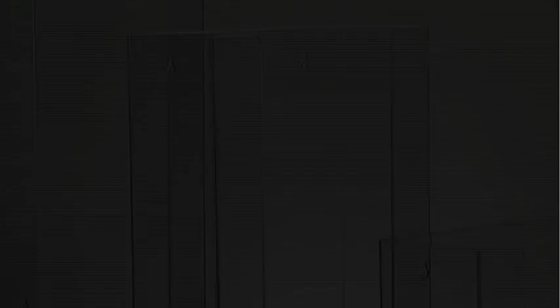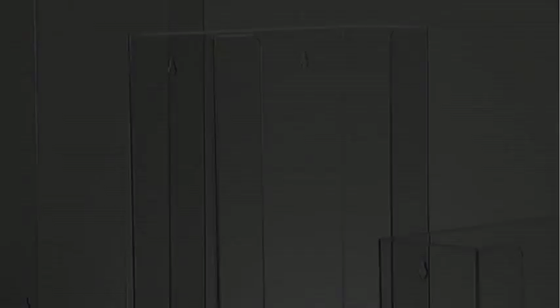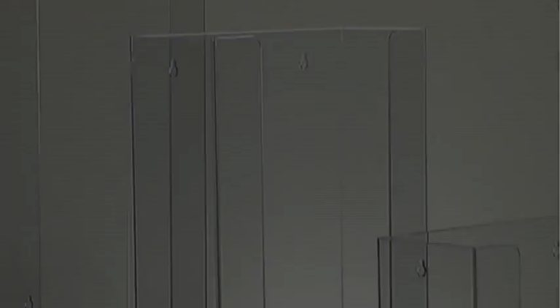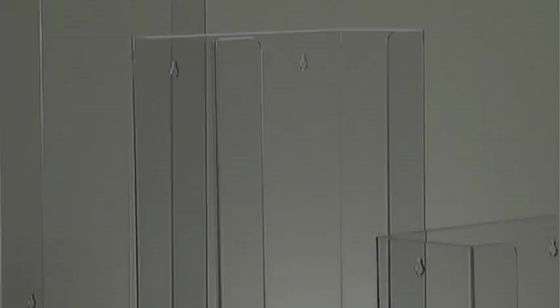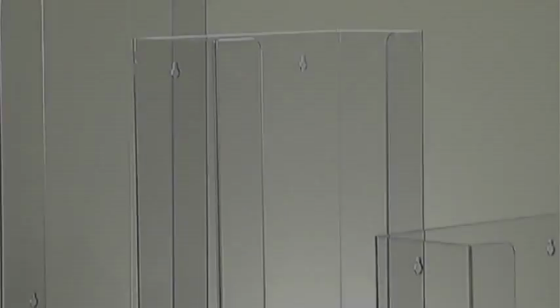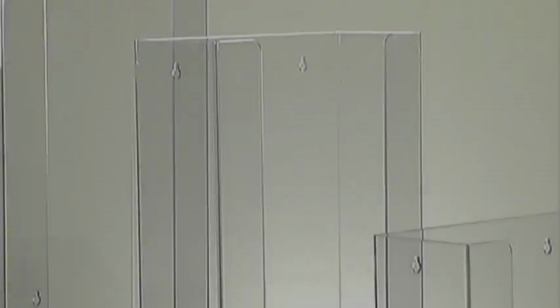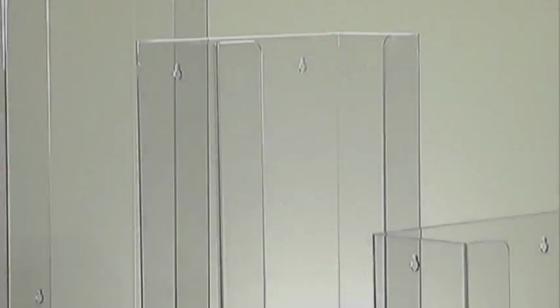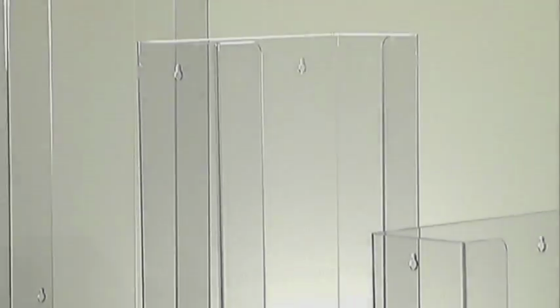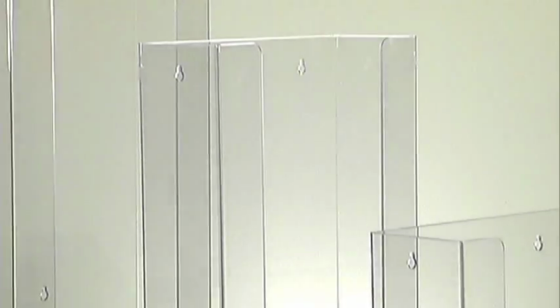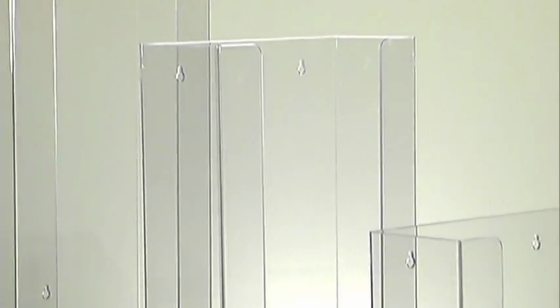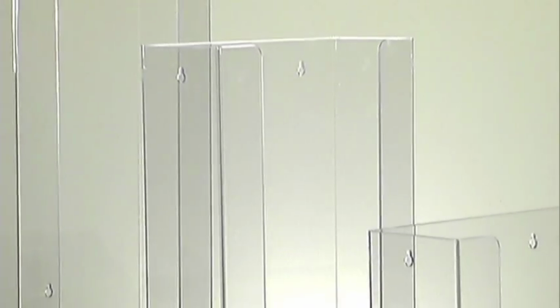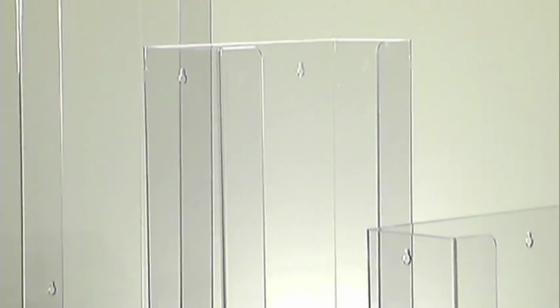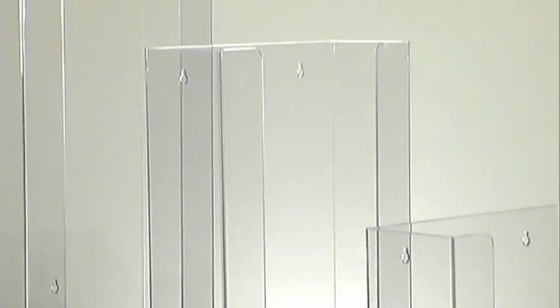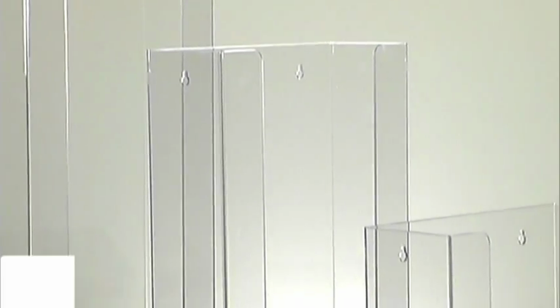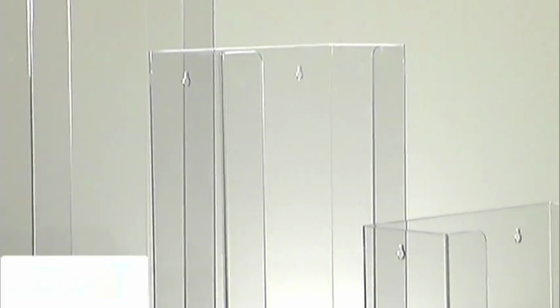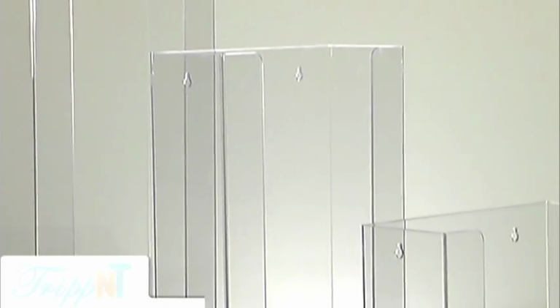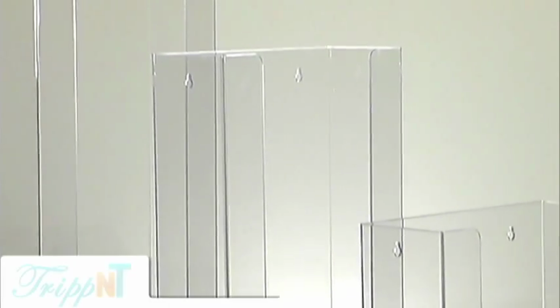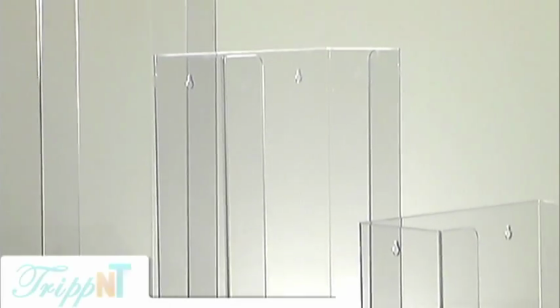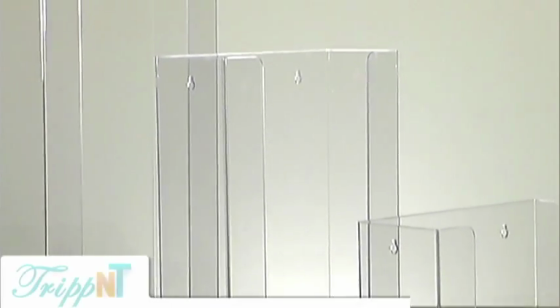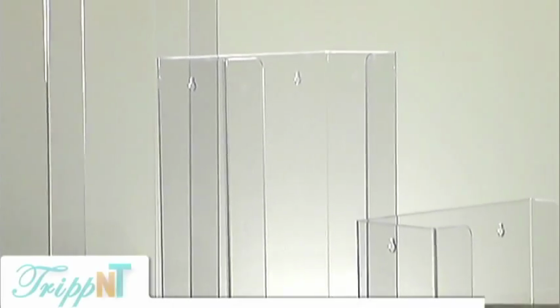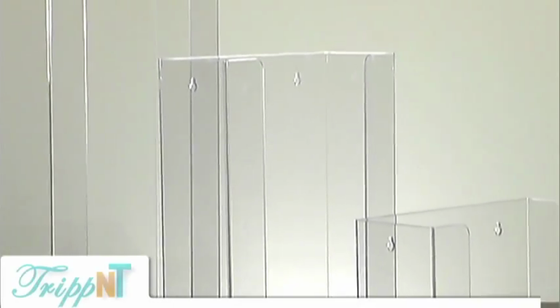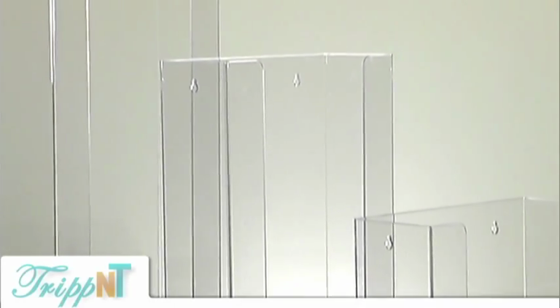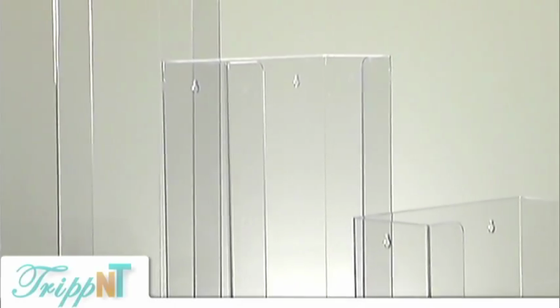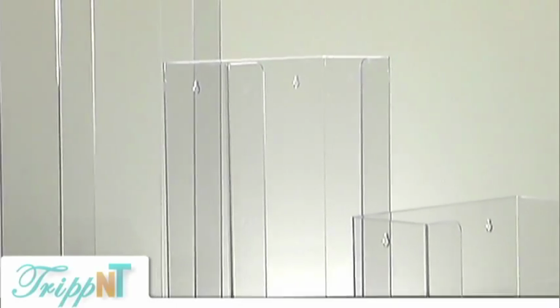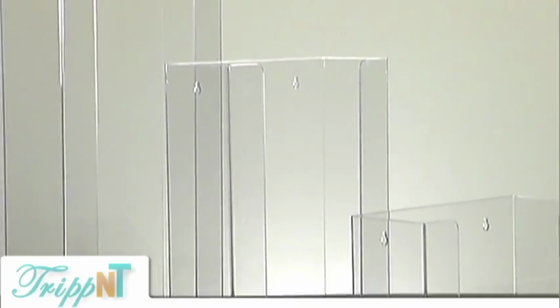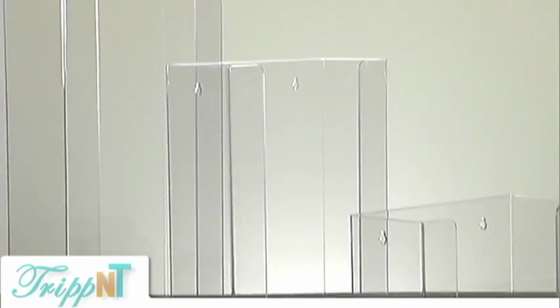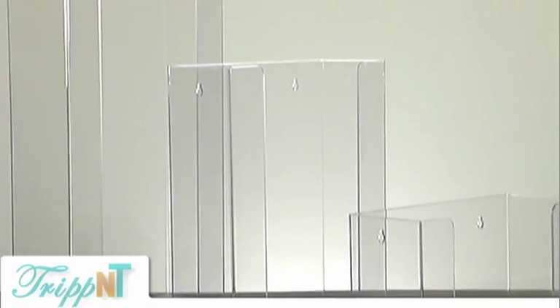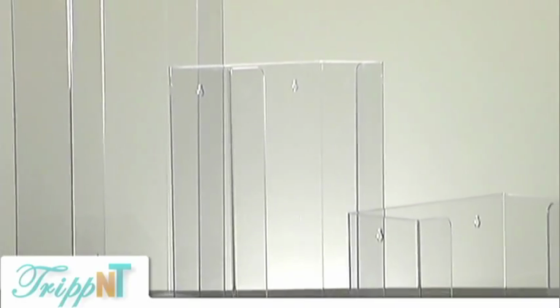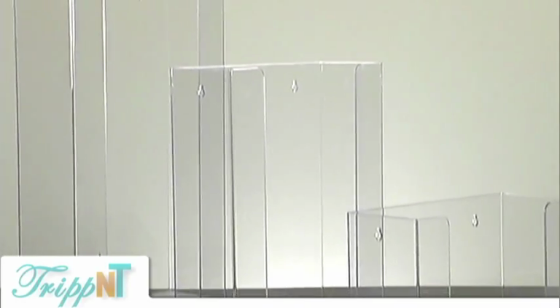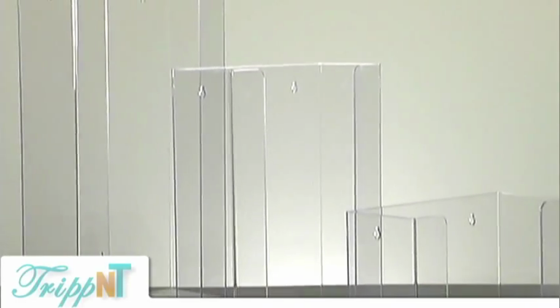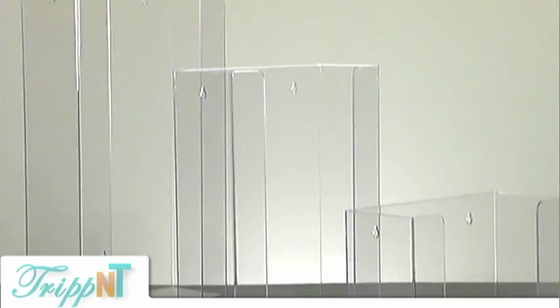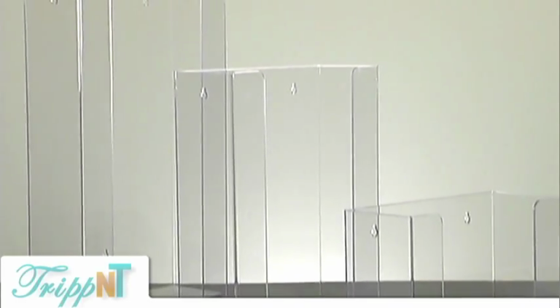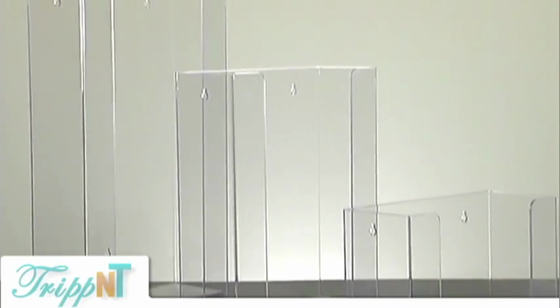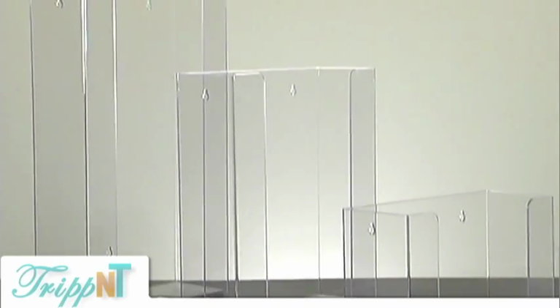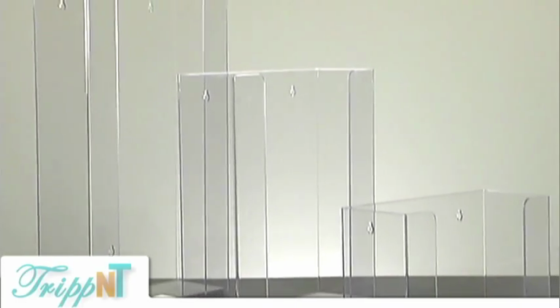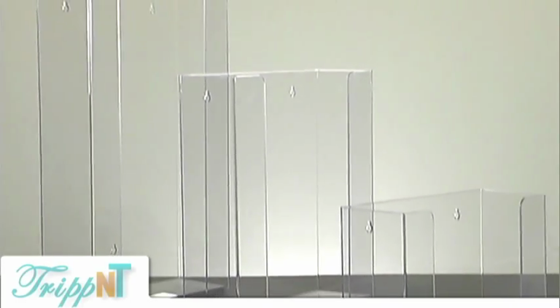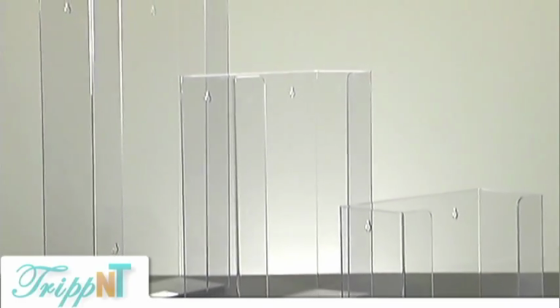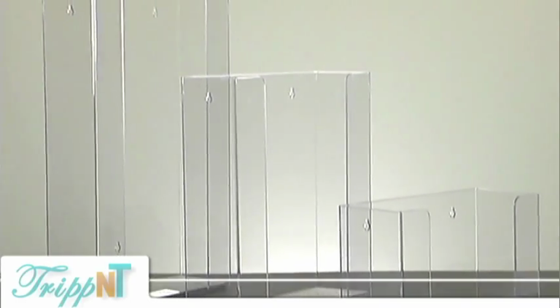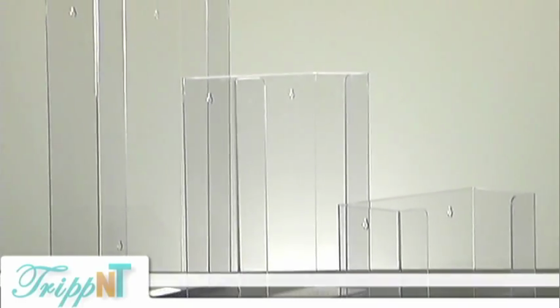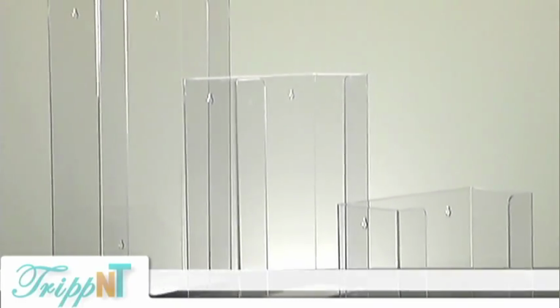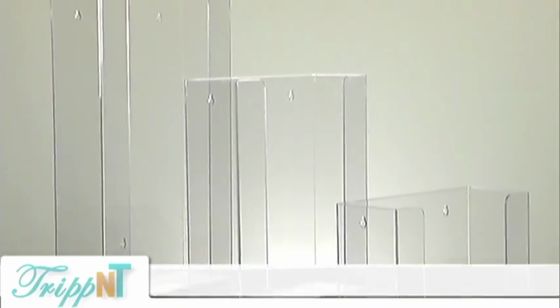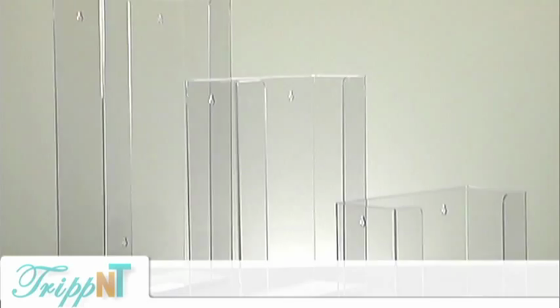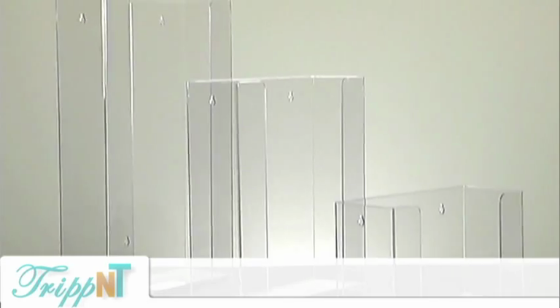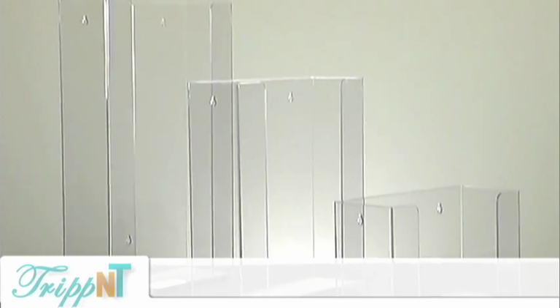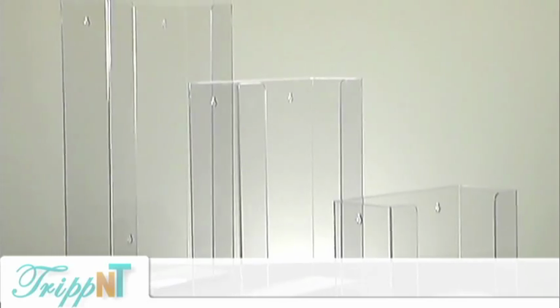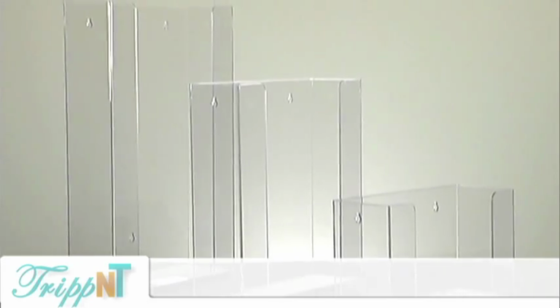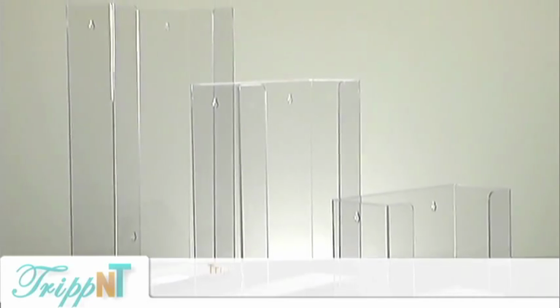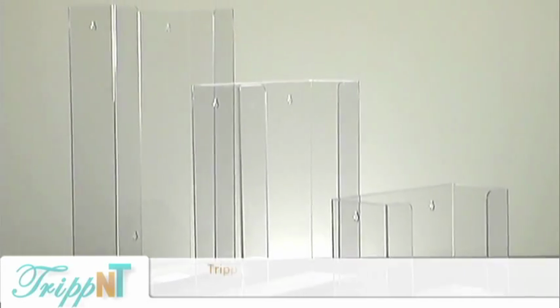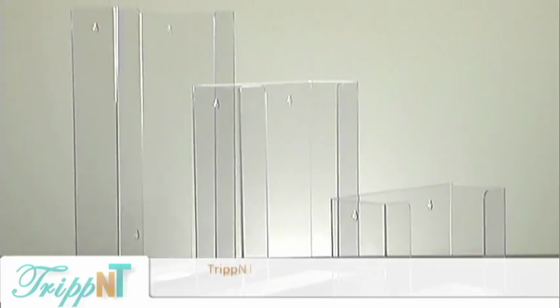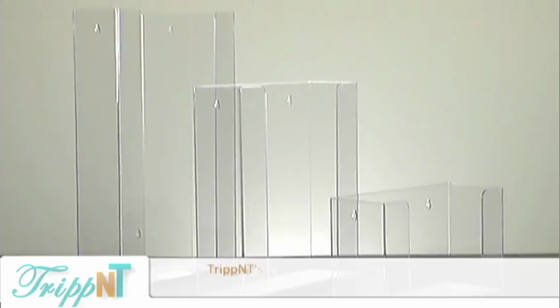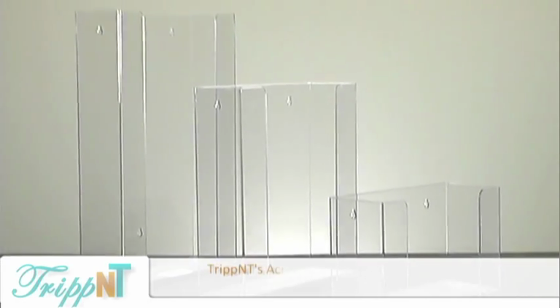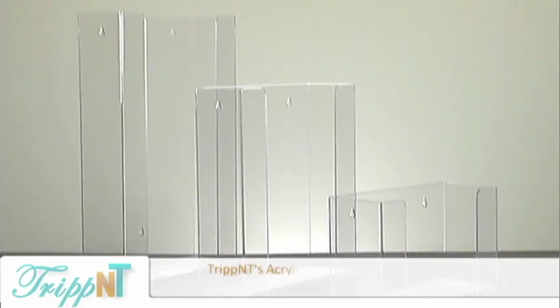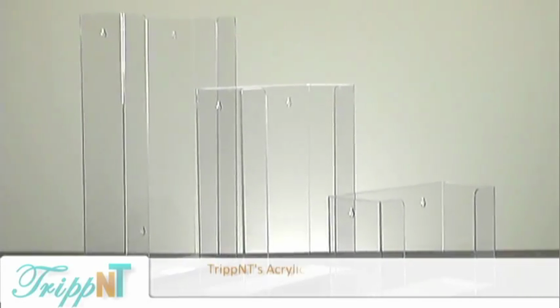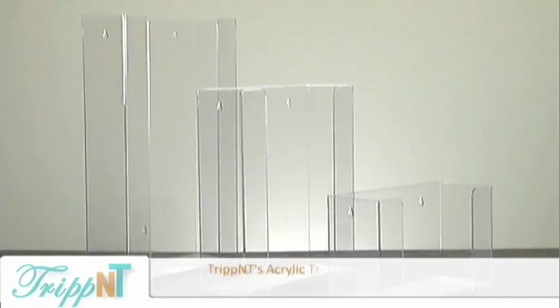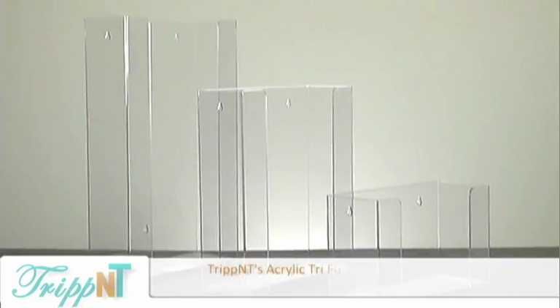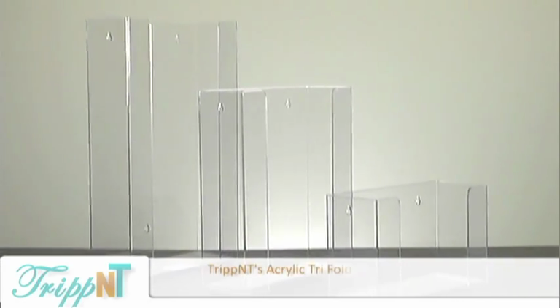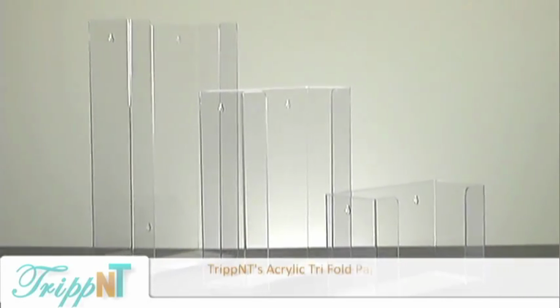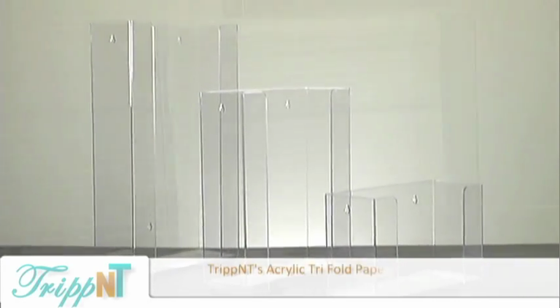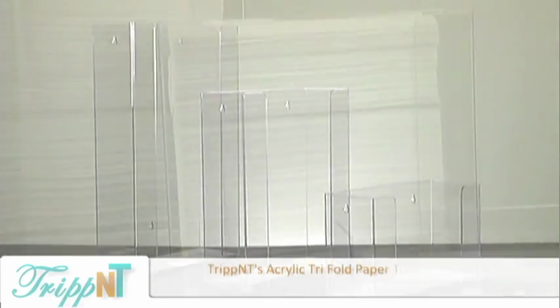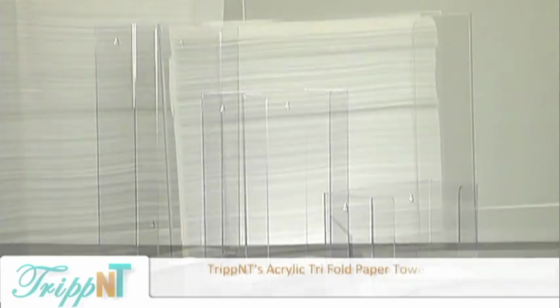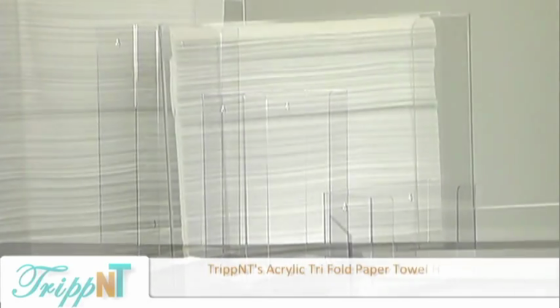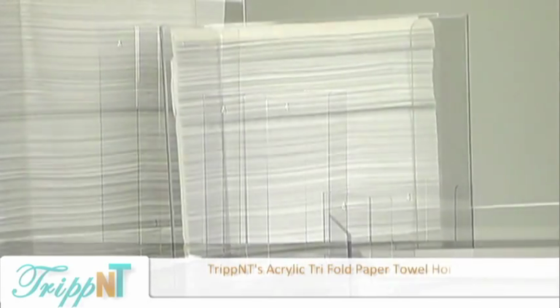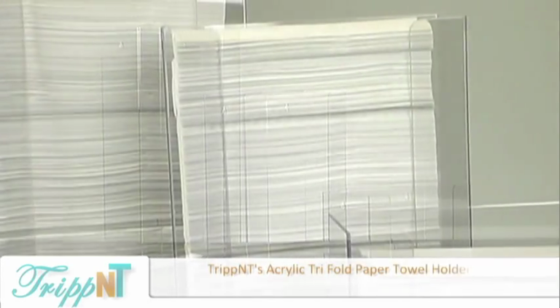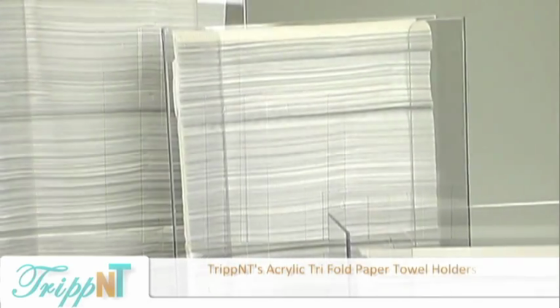Hi there, this is Susan Tripp and today we're featuring our very popular unbreakable tri-fold paper towel holders.